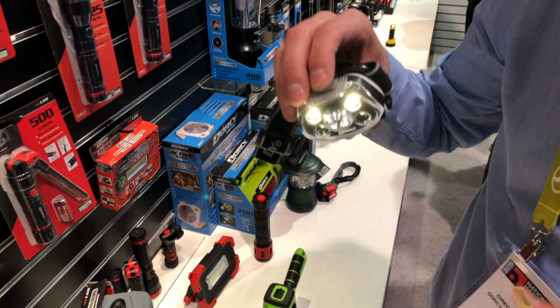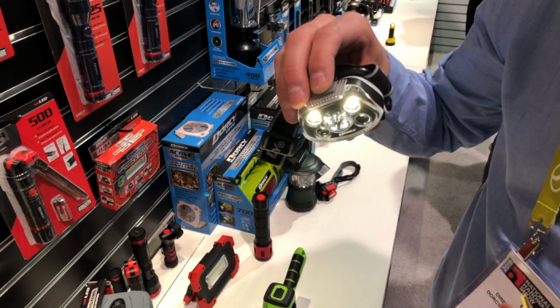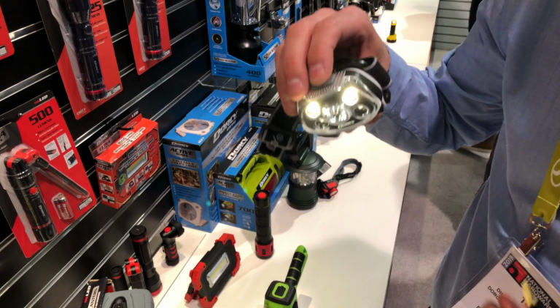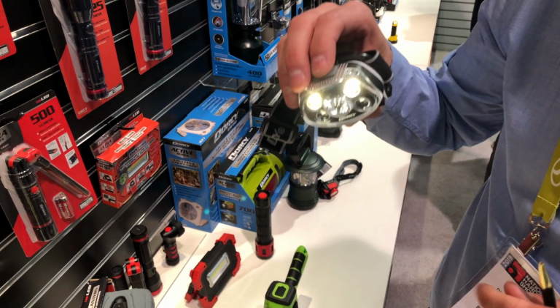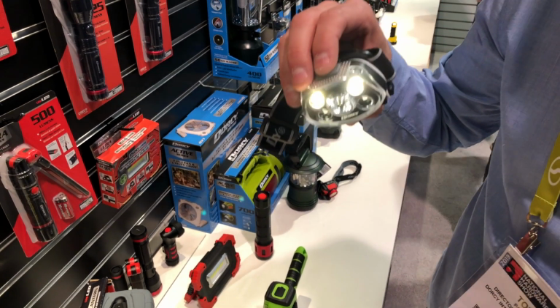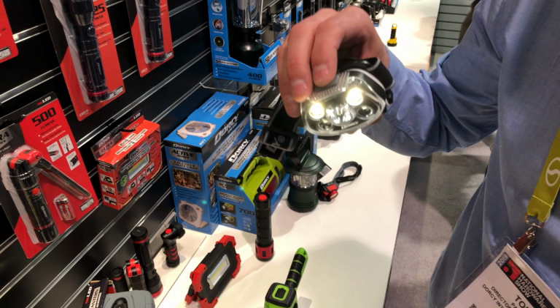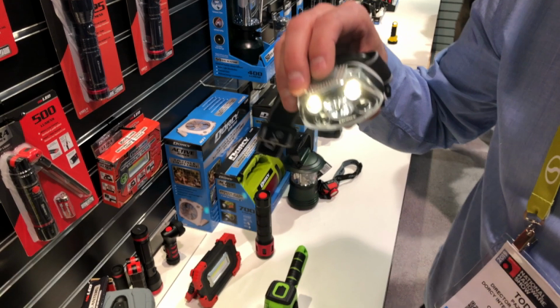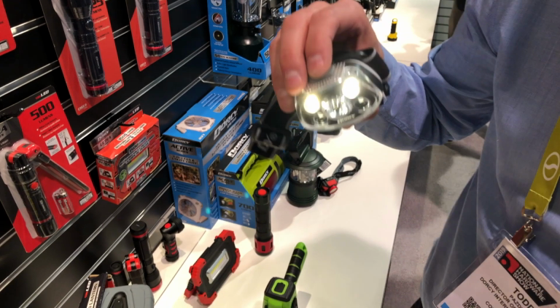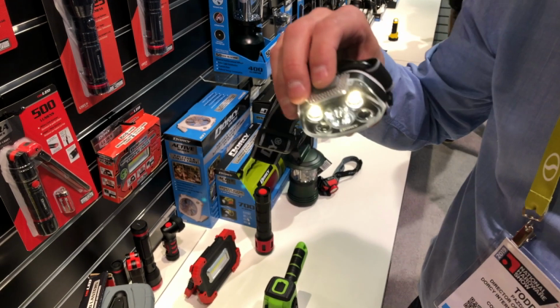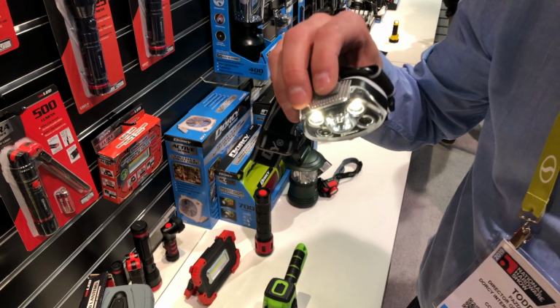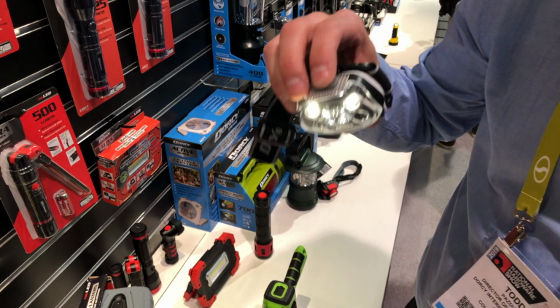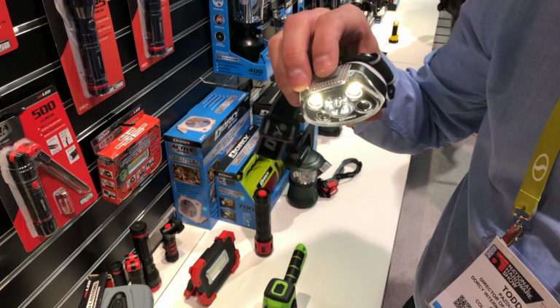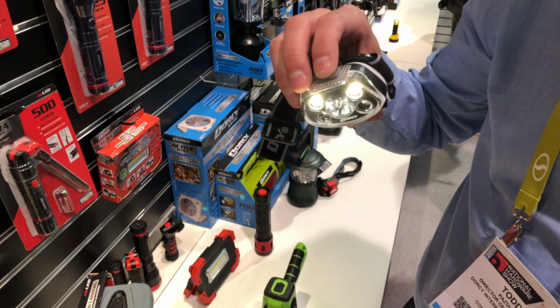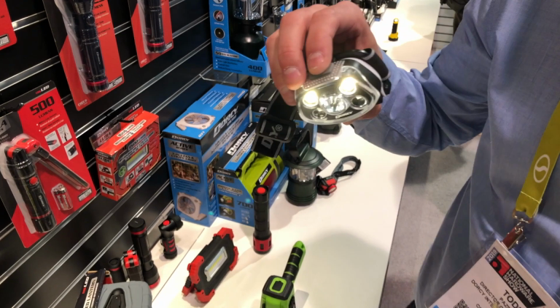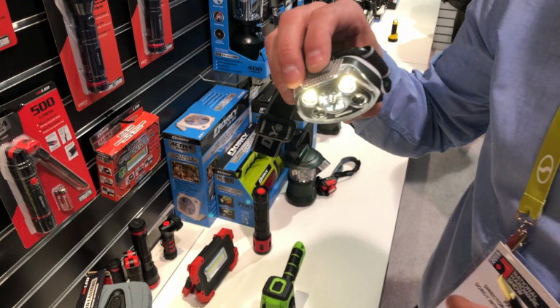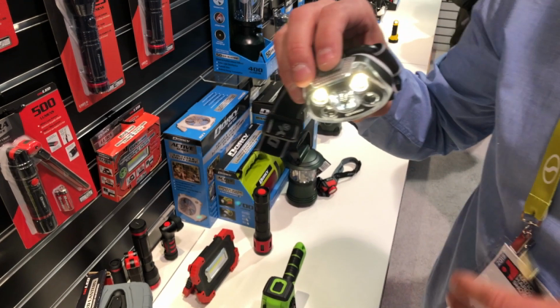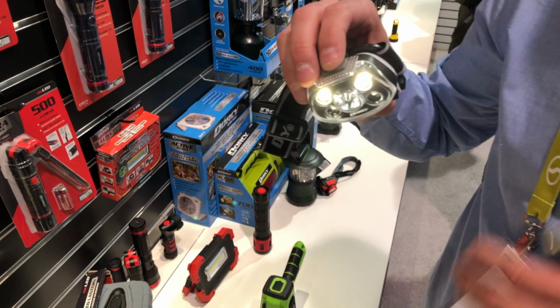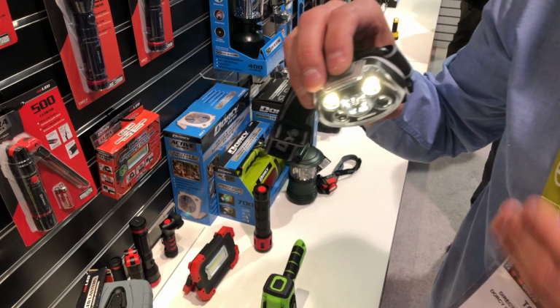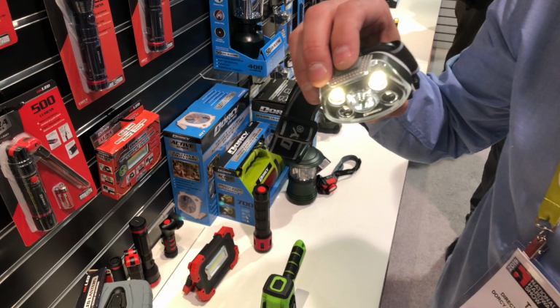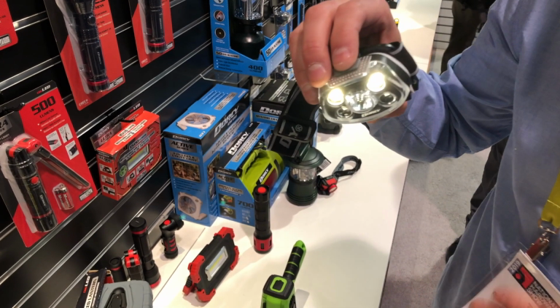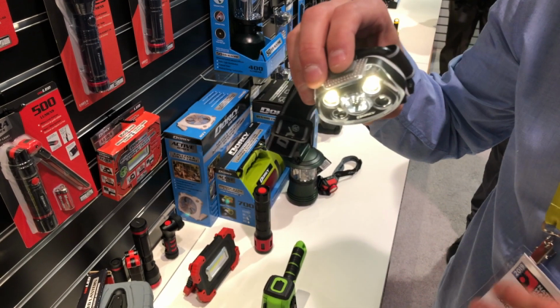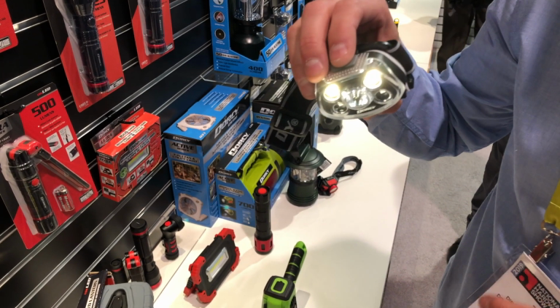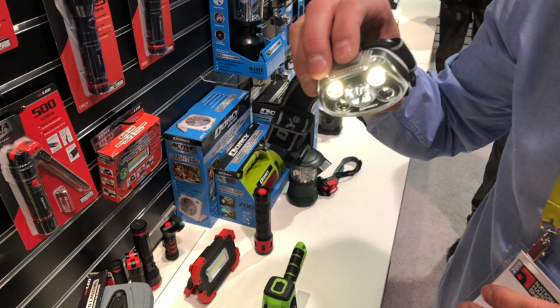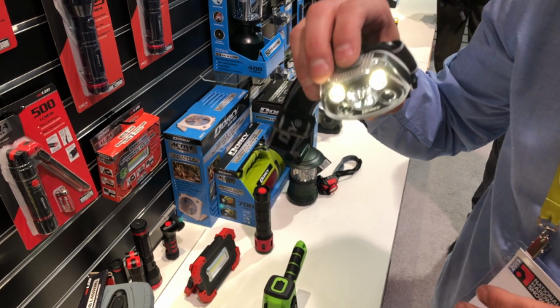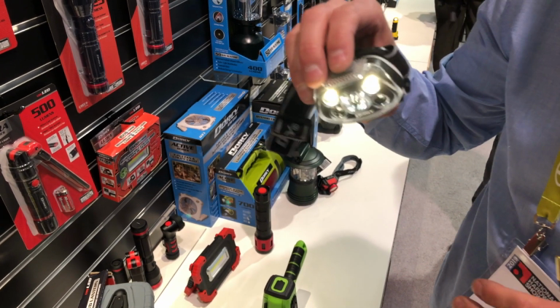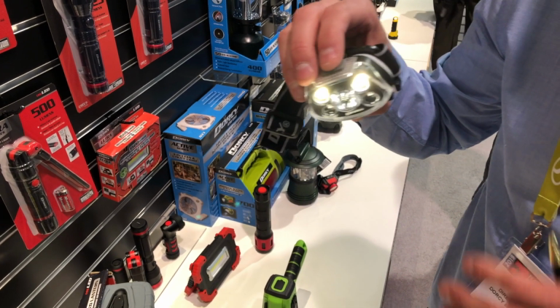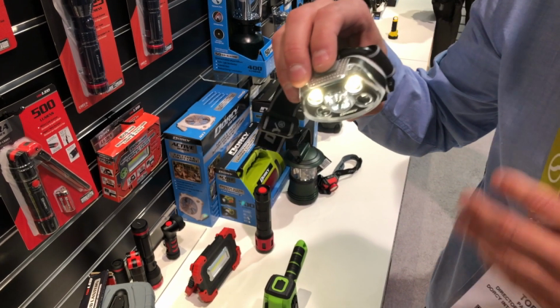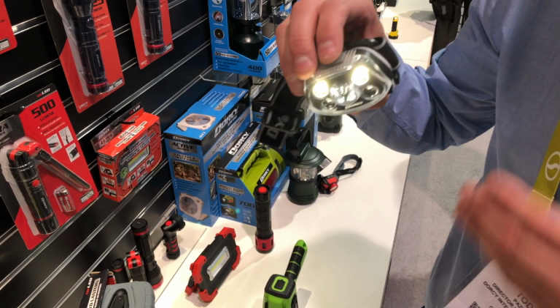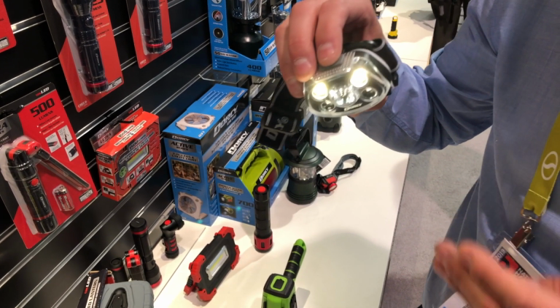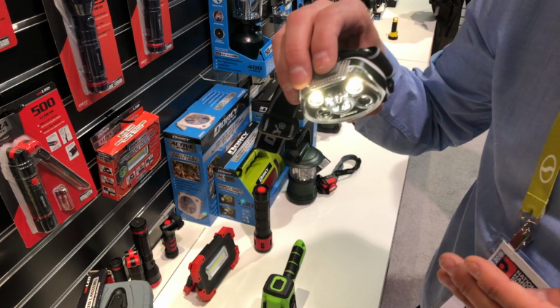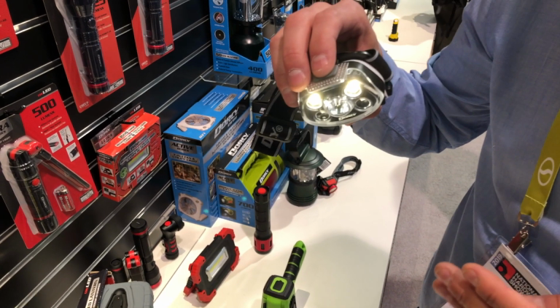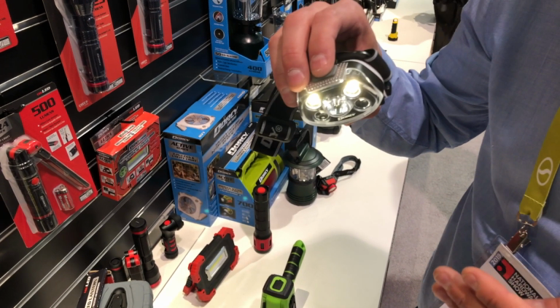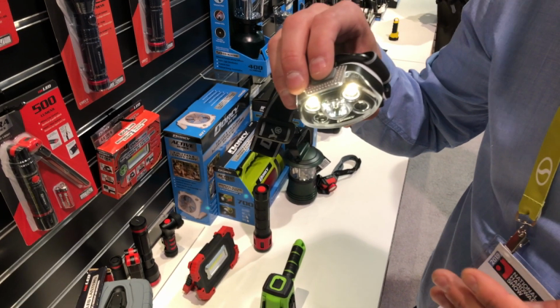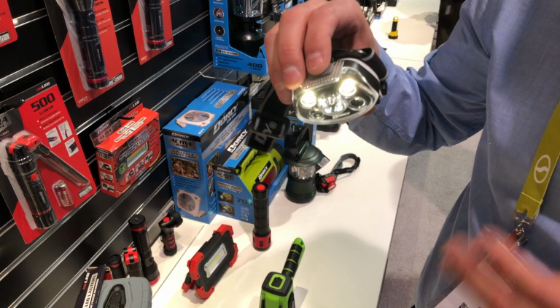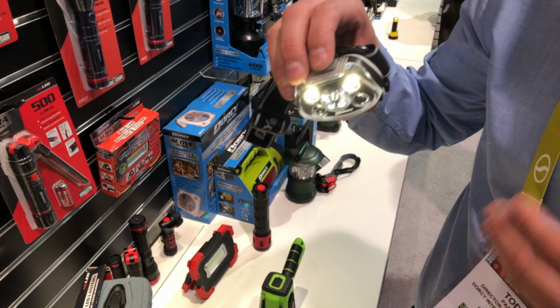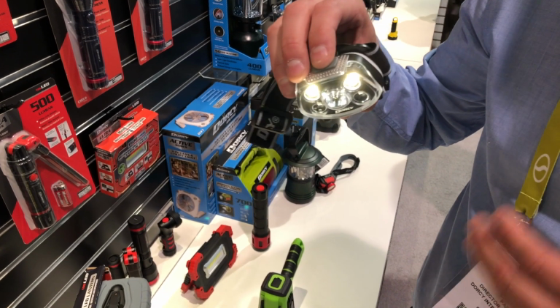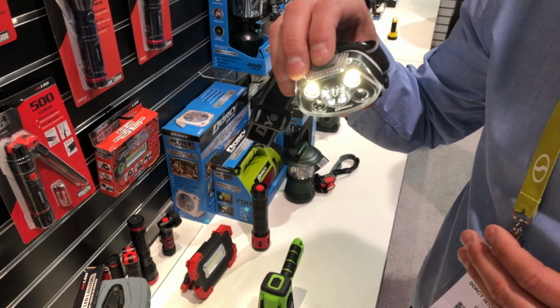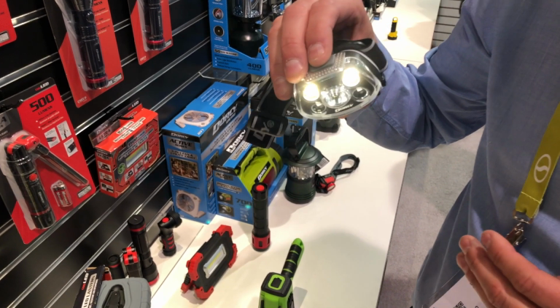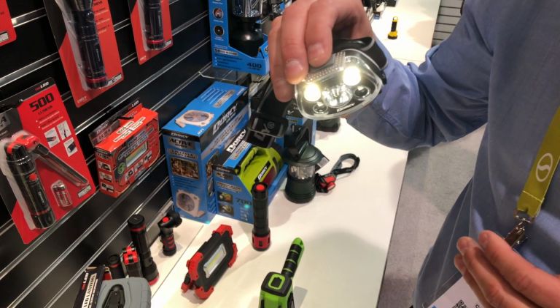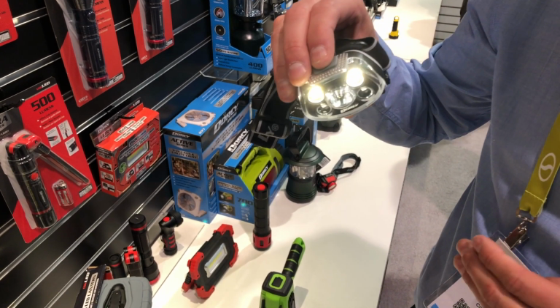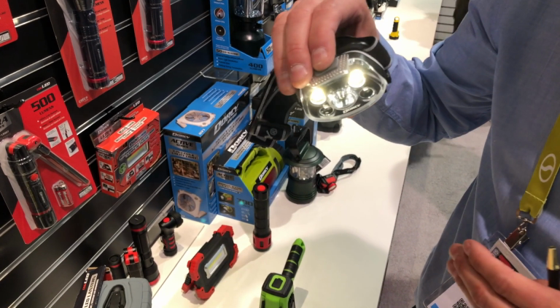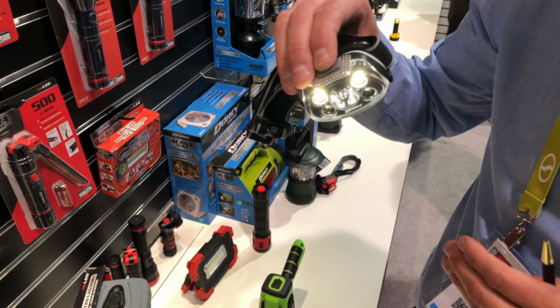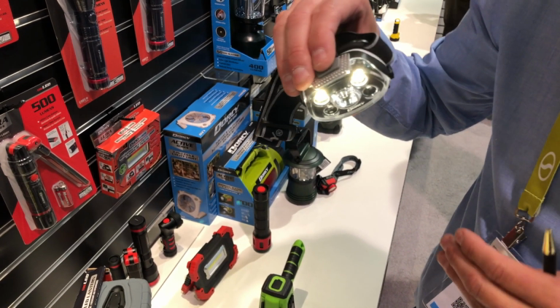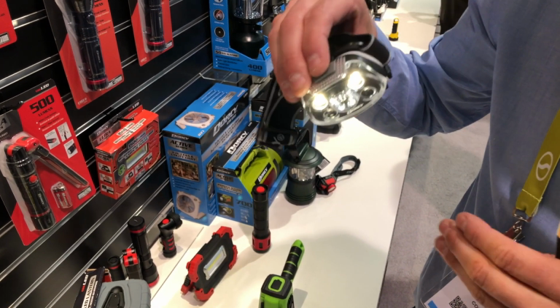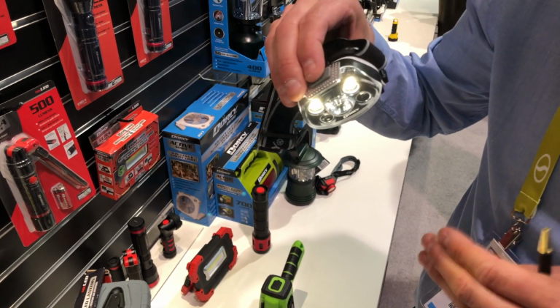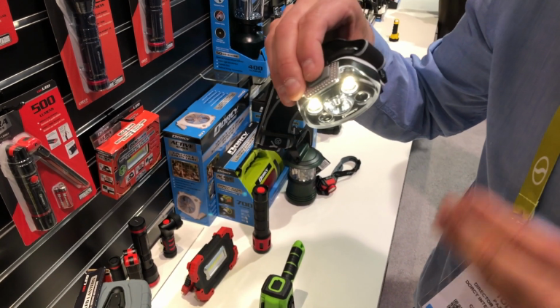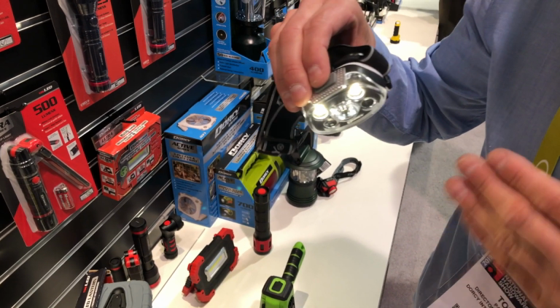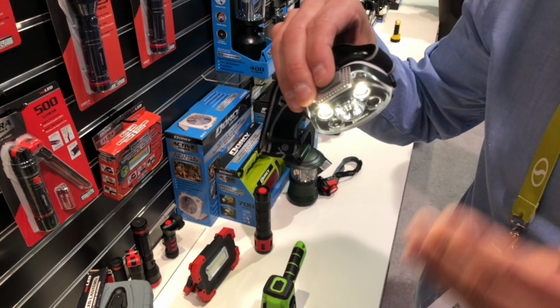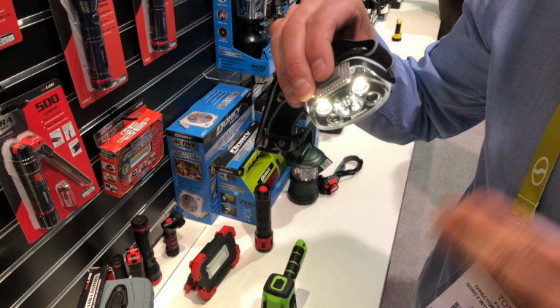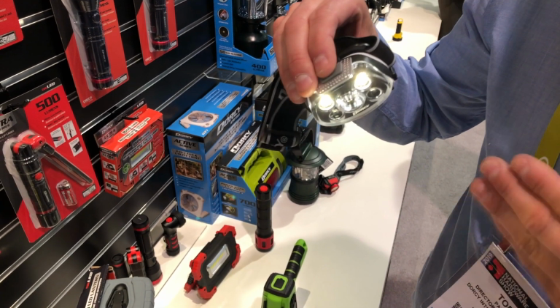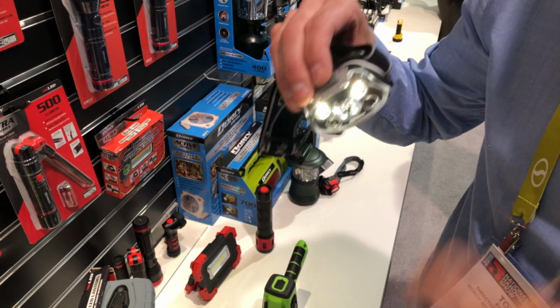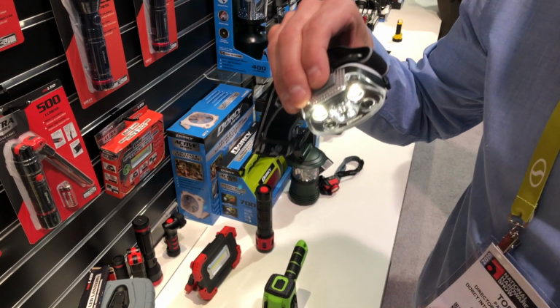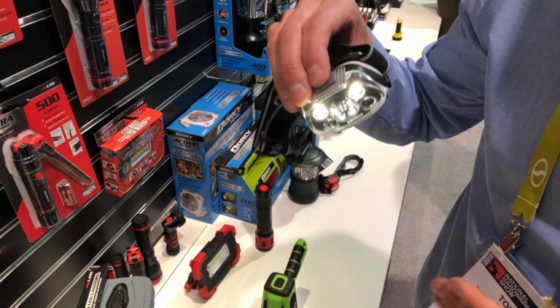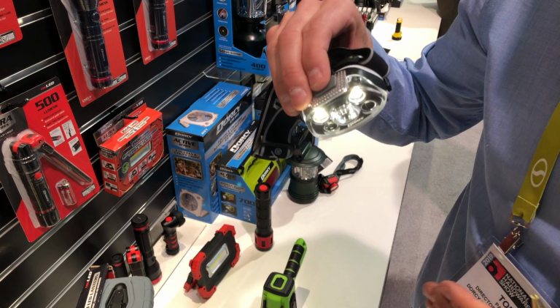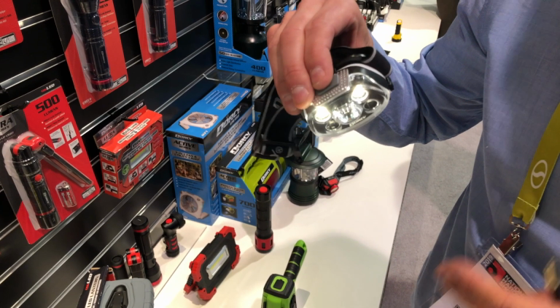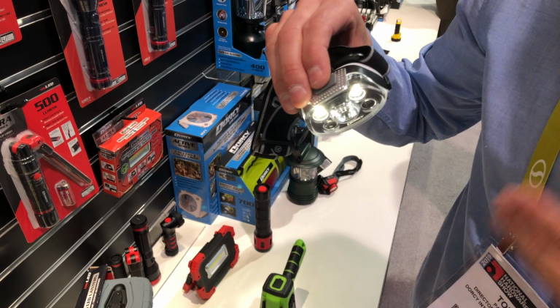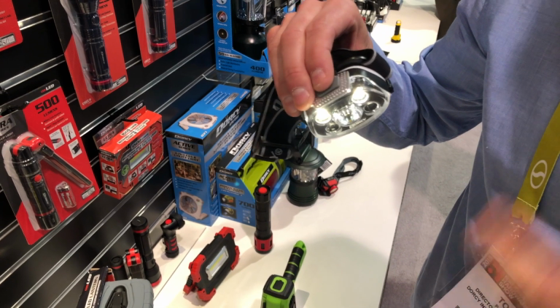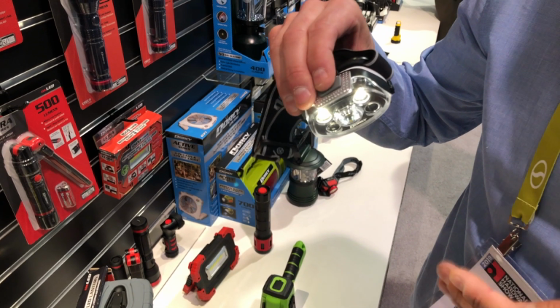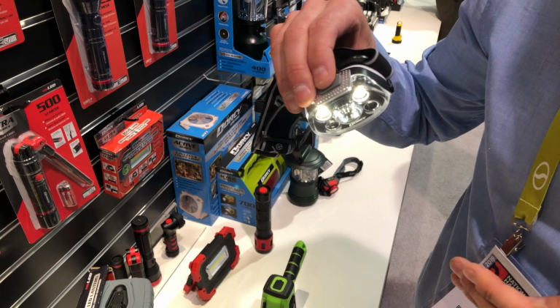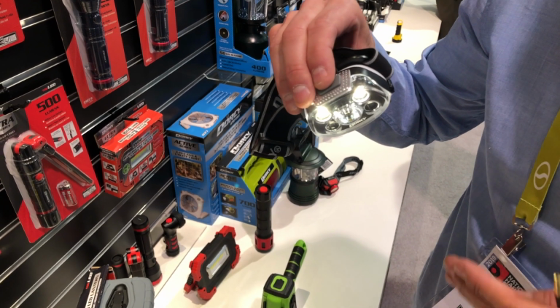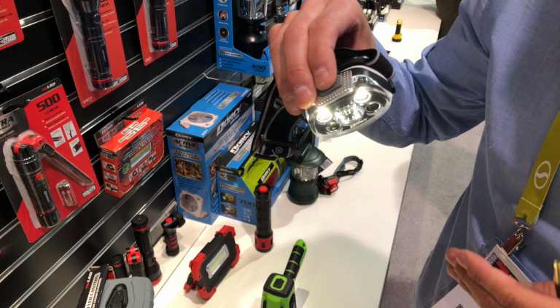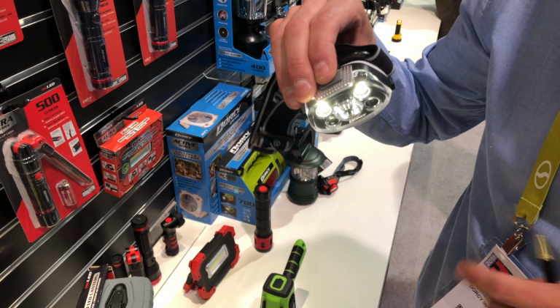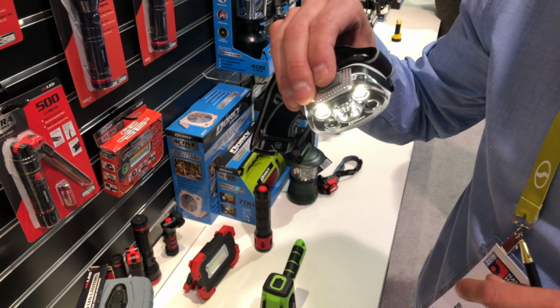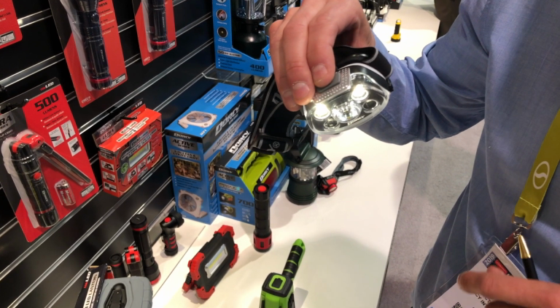So if you're working as an electrician and you need to see the color difference between the wiring in a dark cabinet, it'll show the natural colors of the wires.